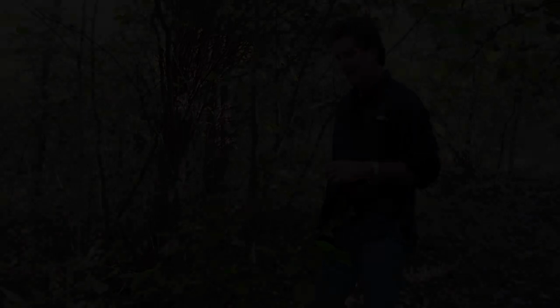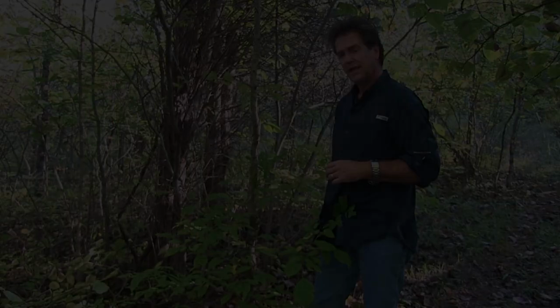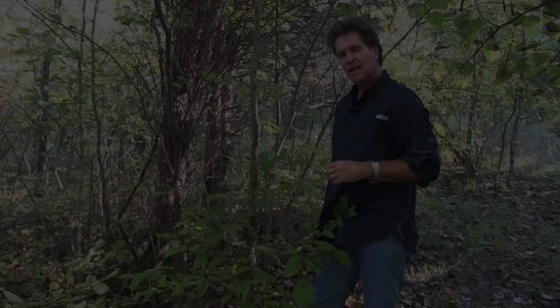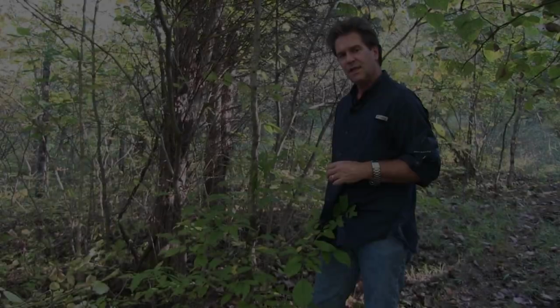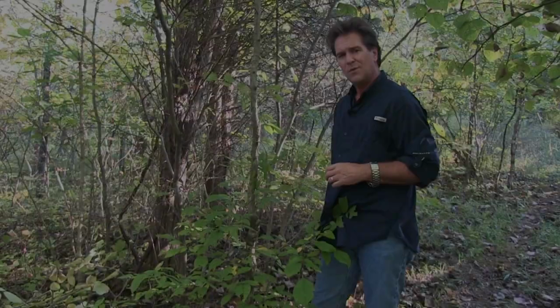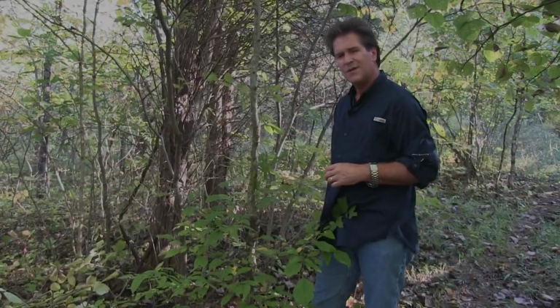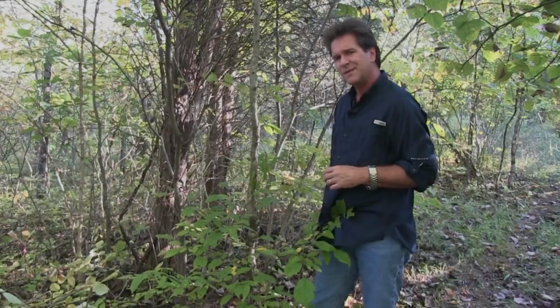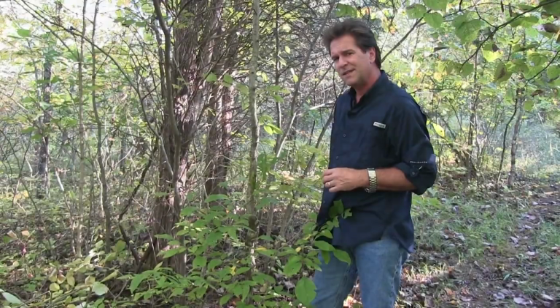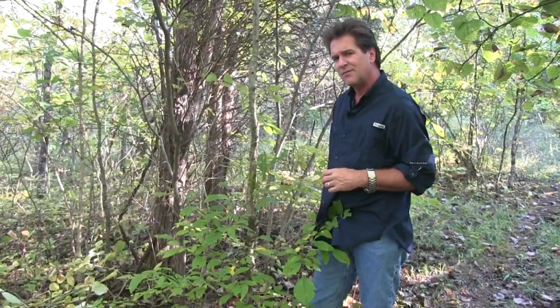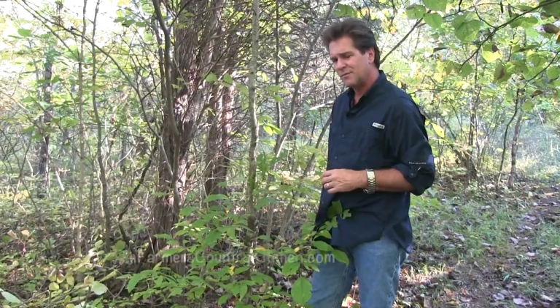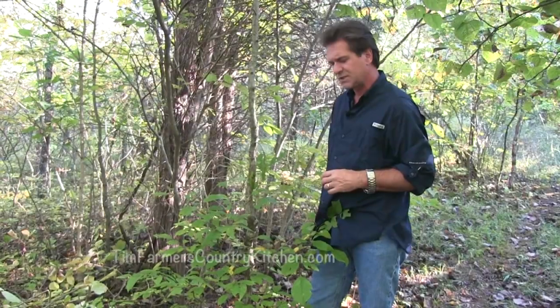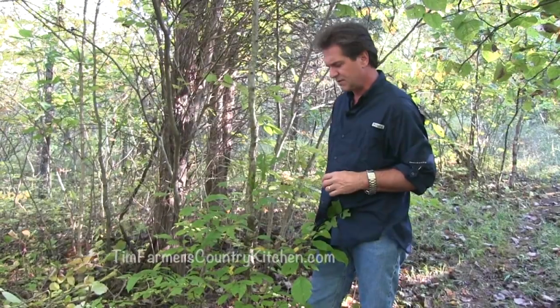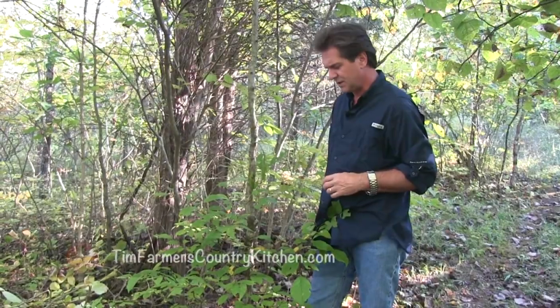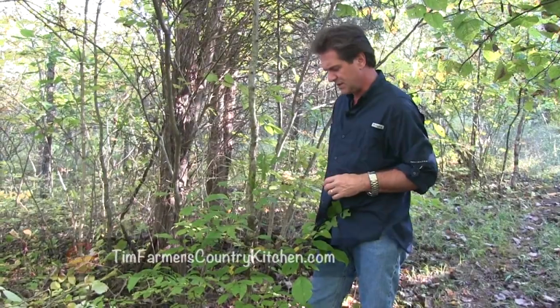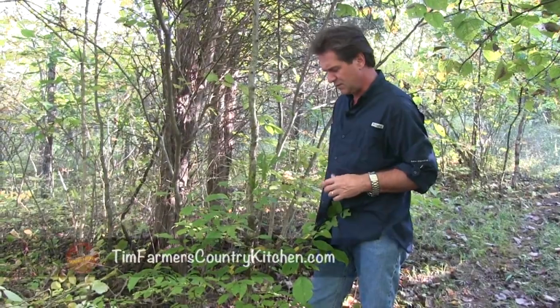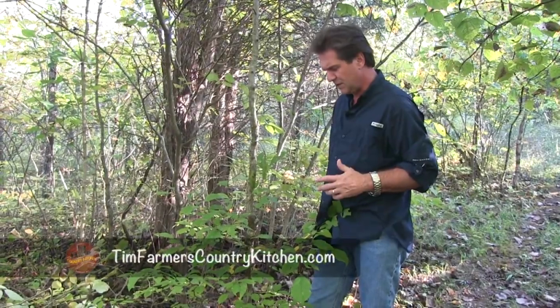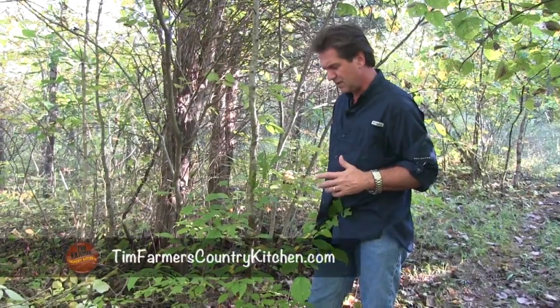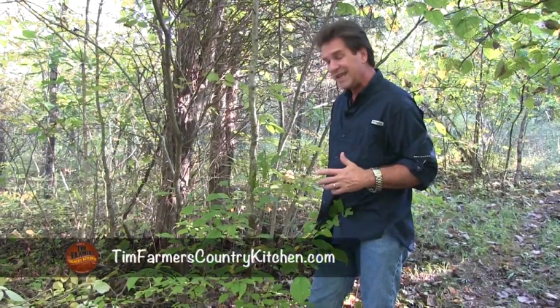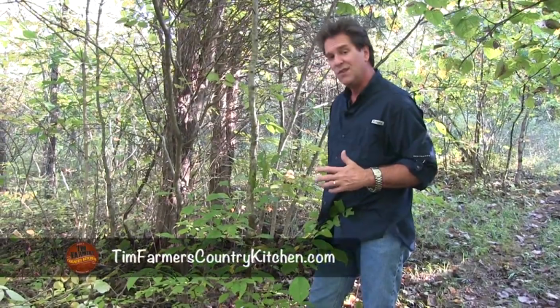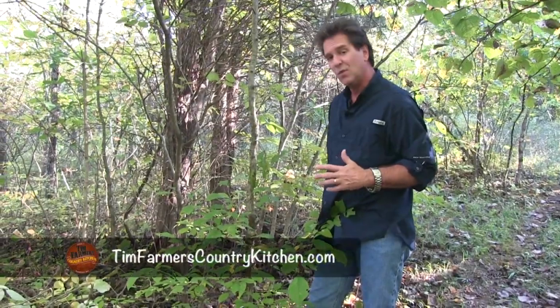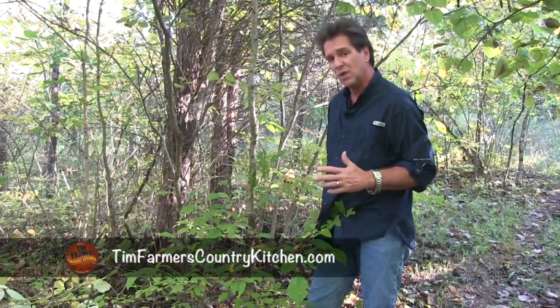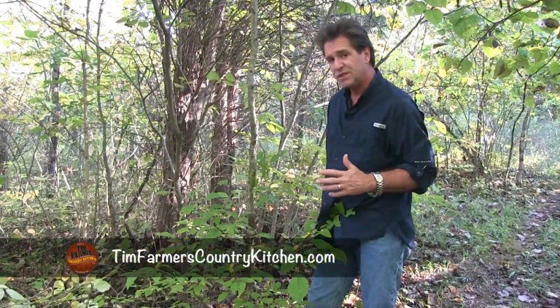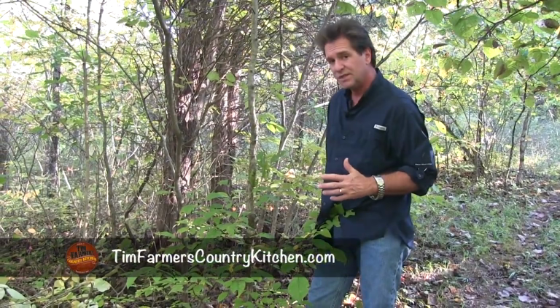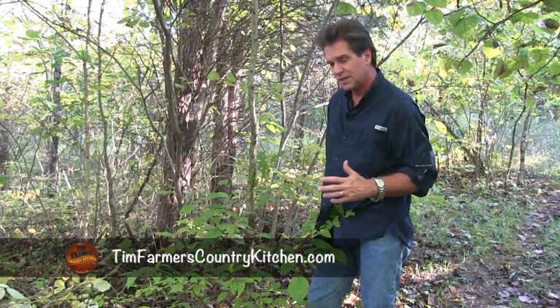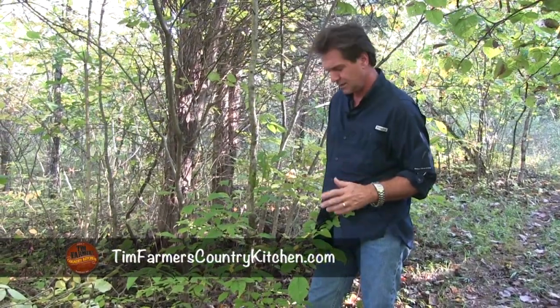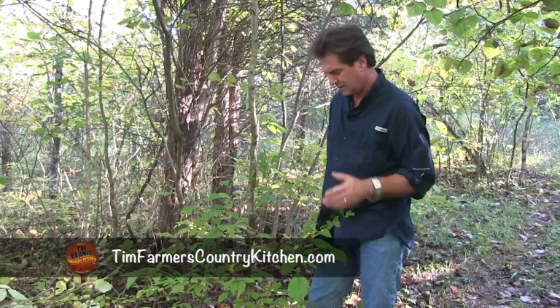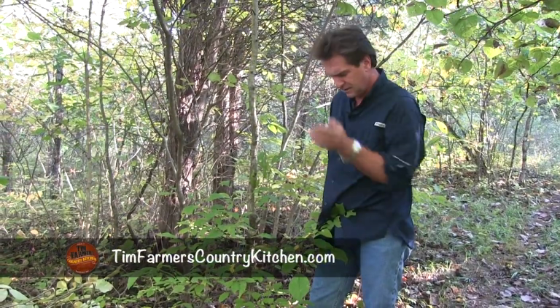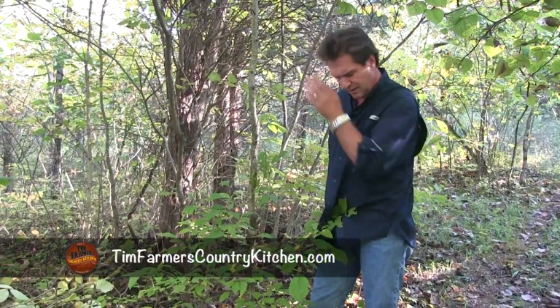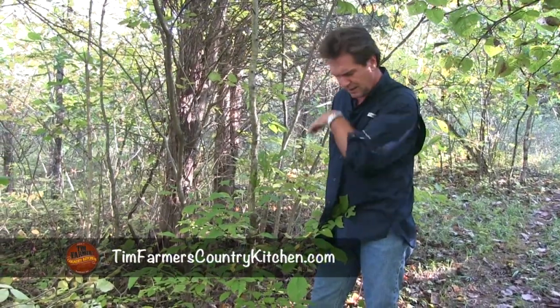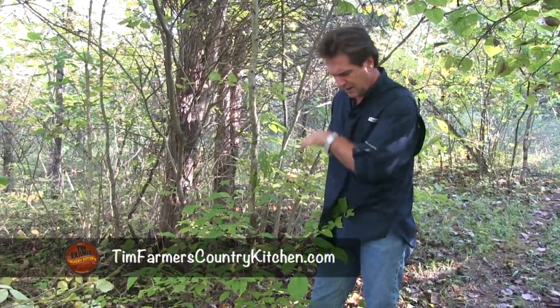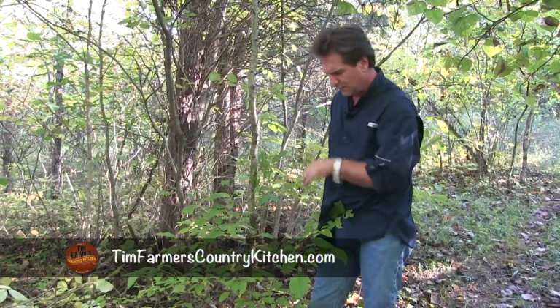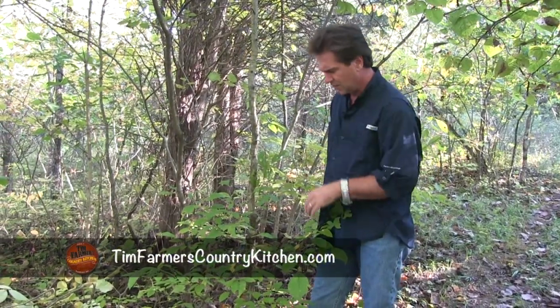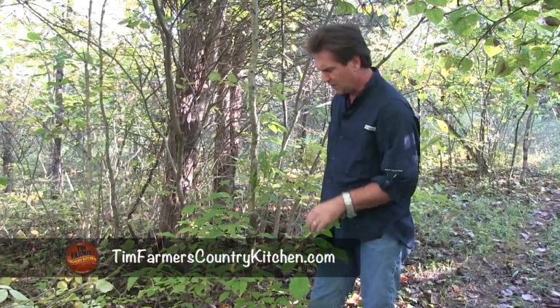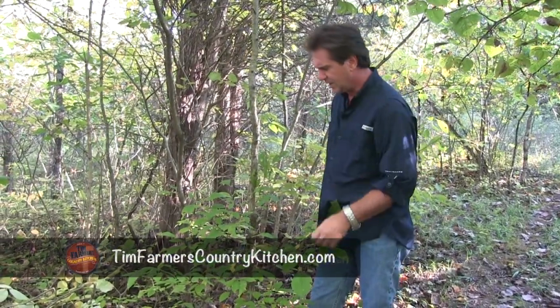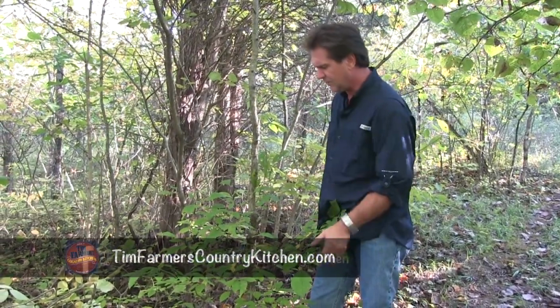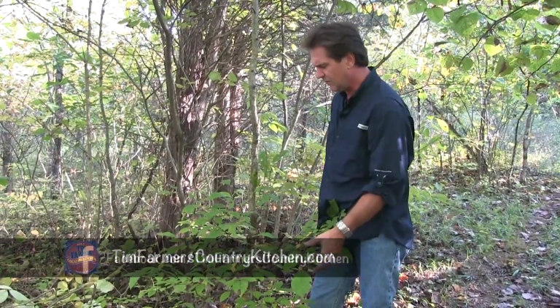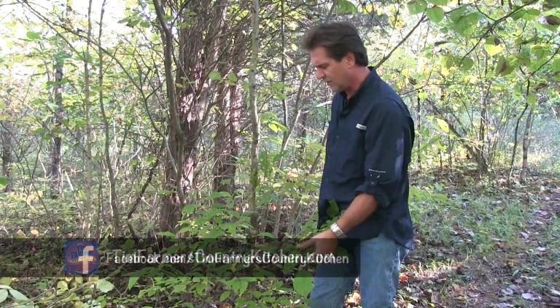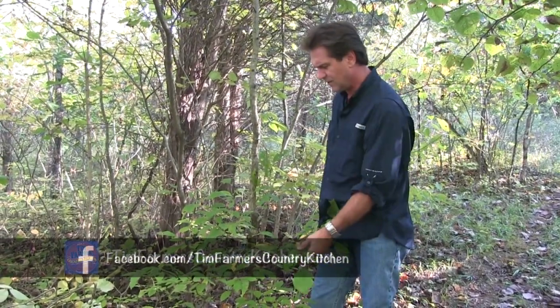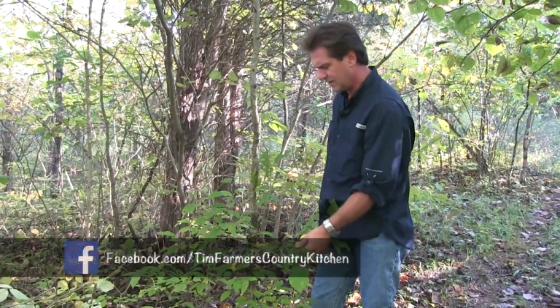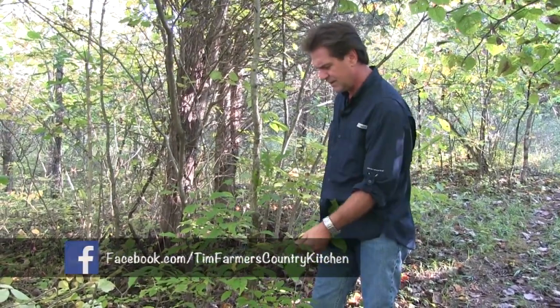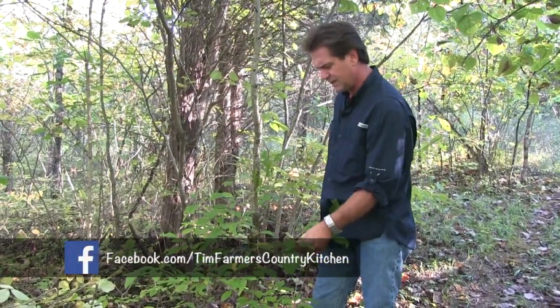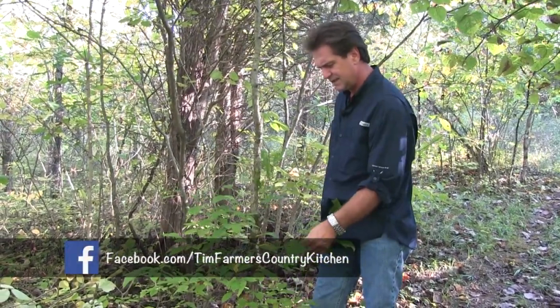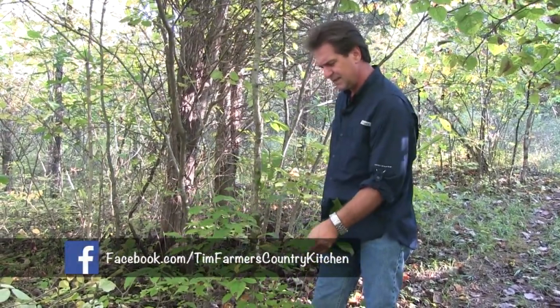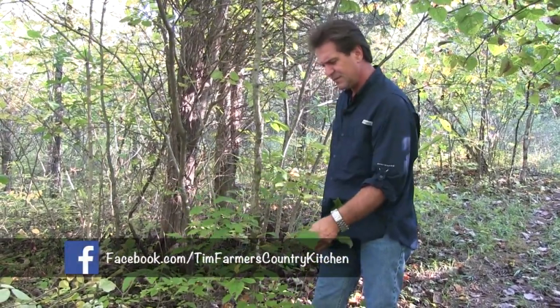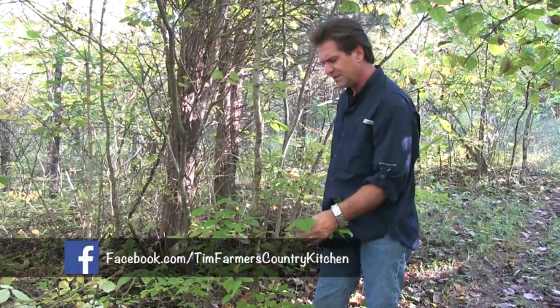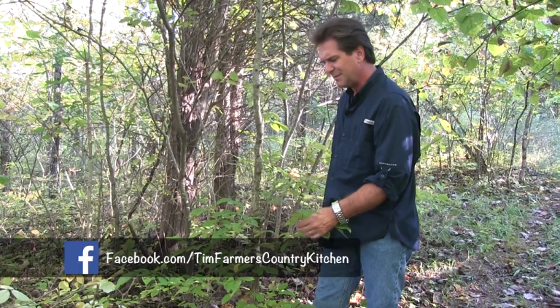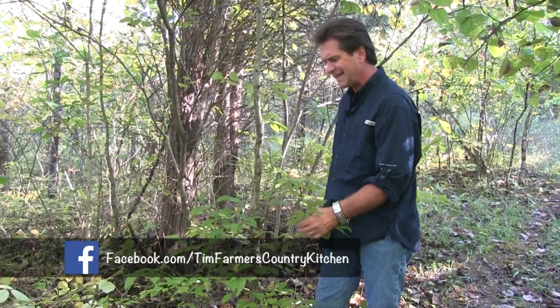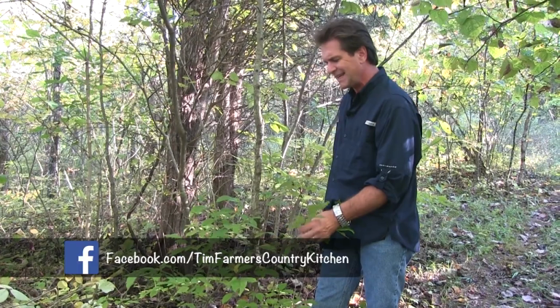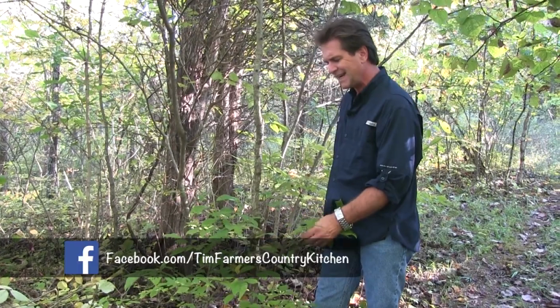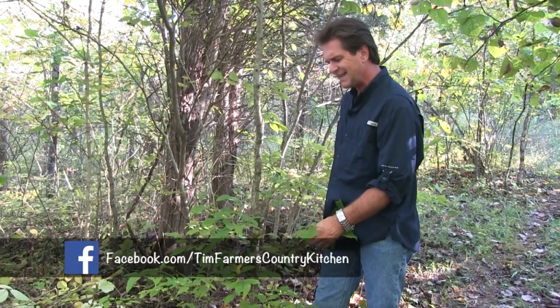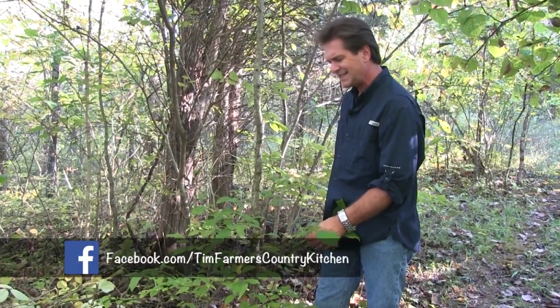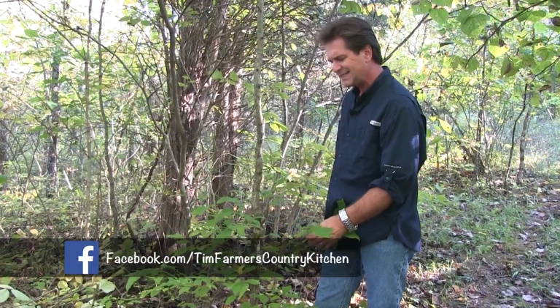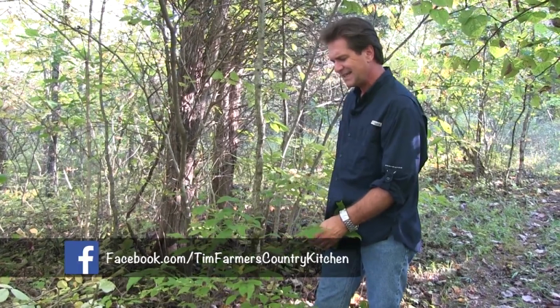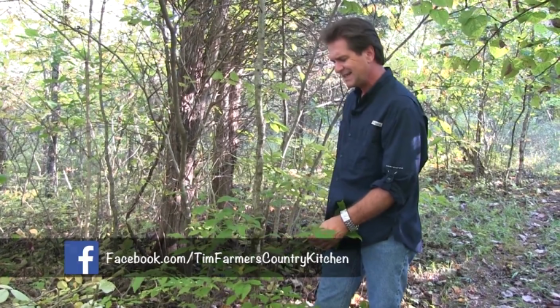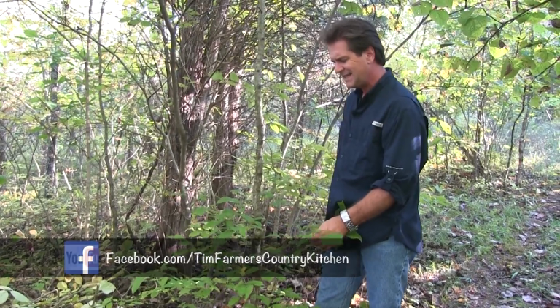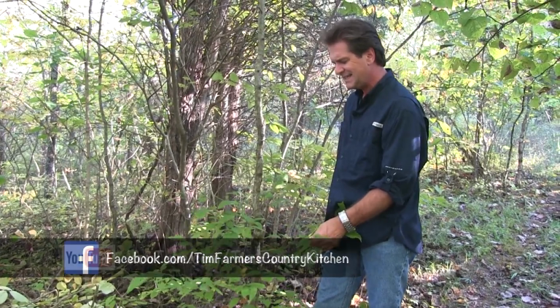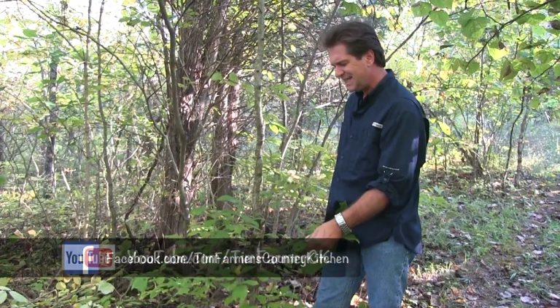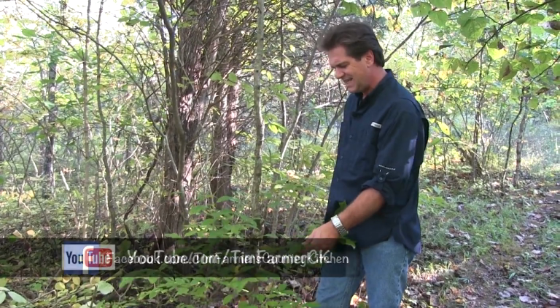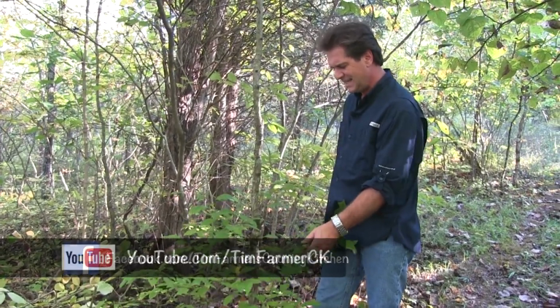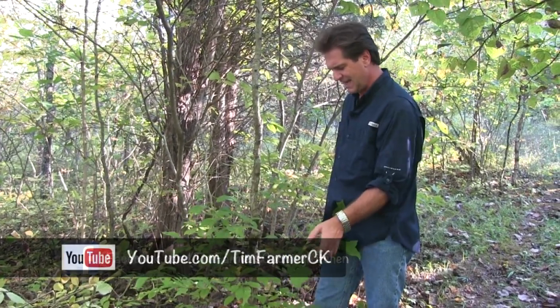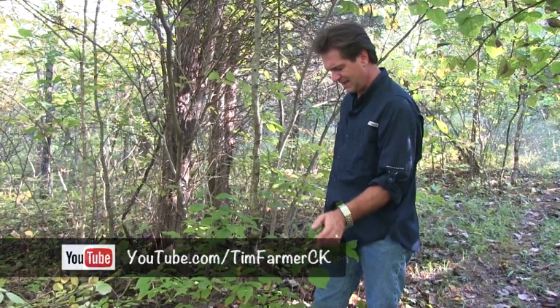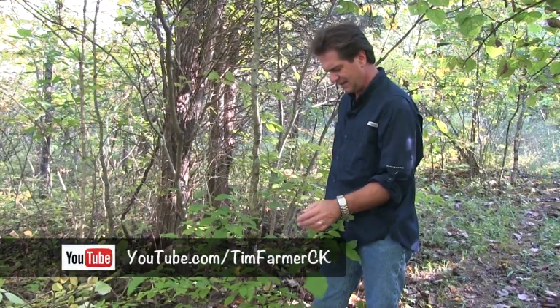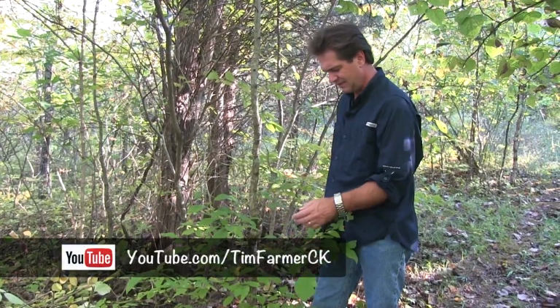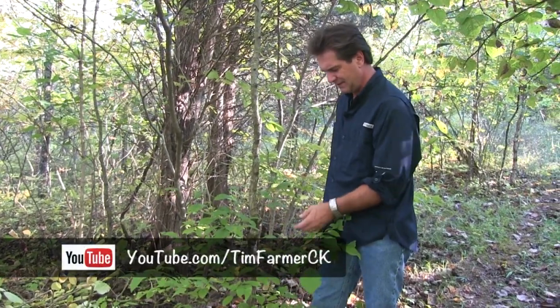Hello and welcome to Tim Farmer's Country Kitchen. We're in the woods and we're looking for something to make a nice tea out of.